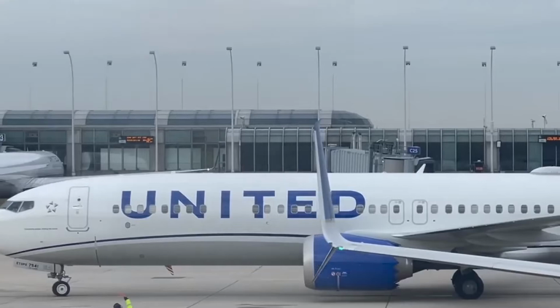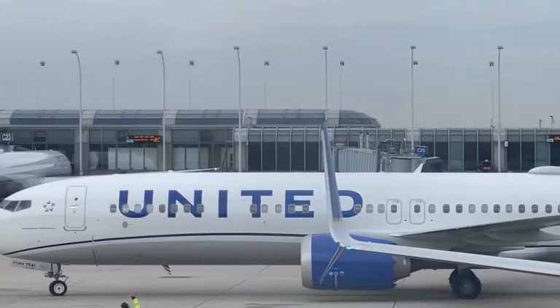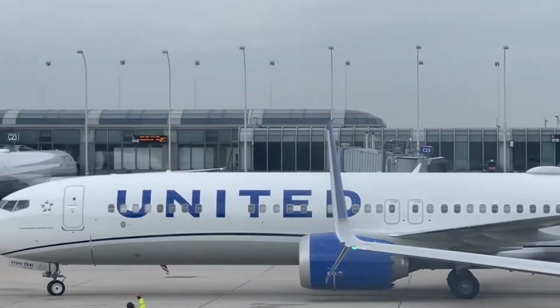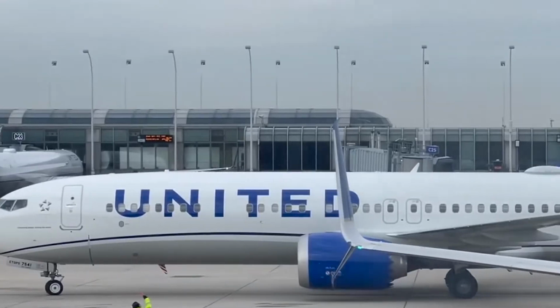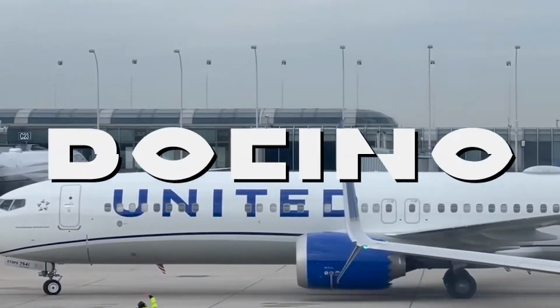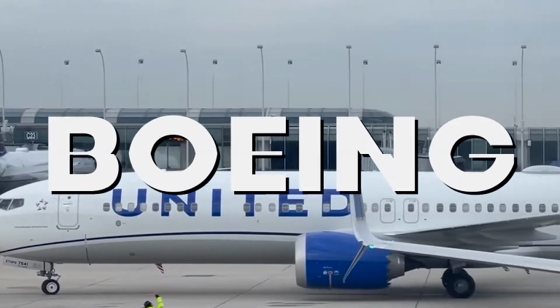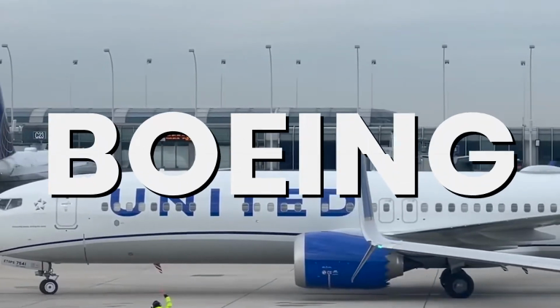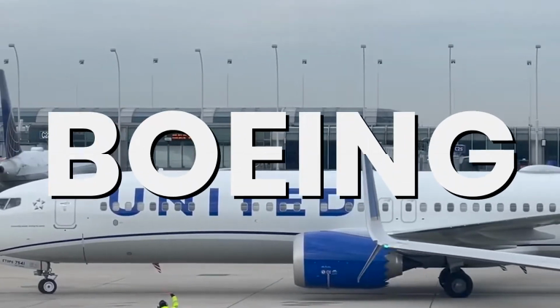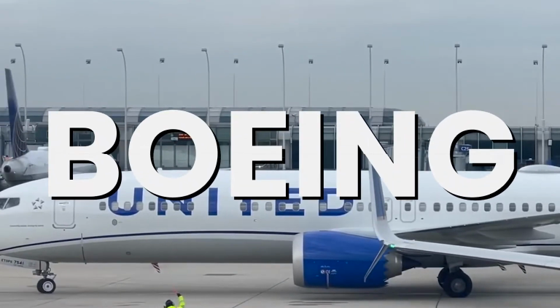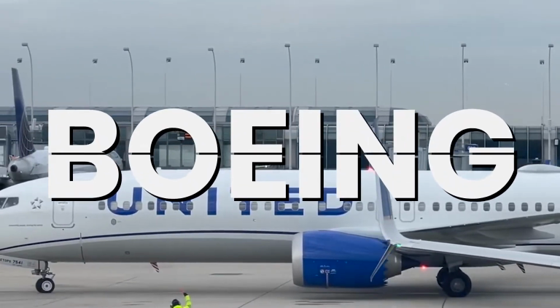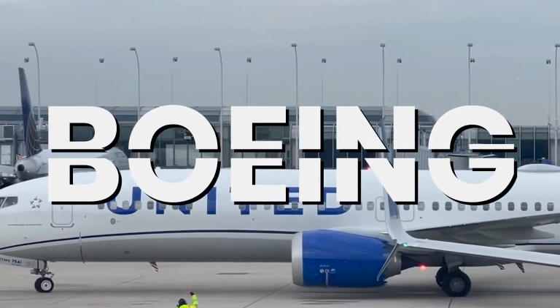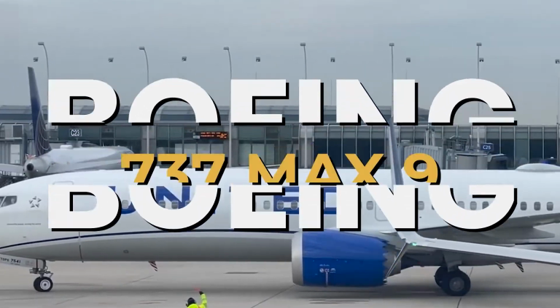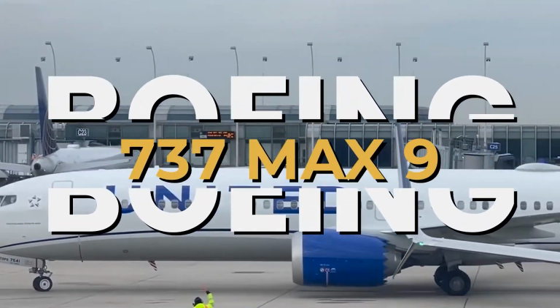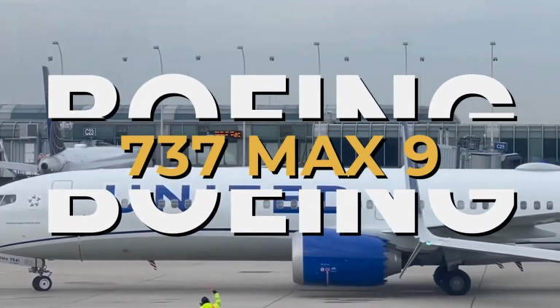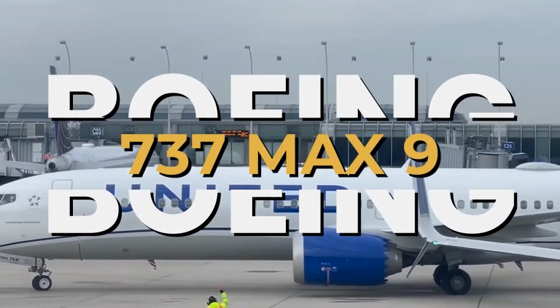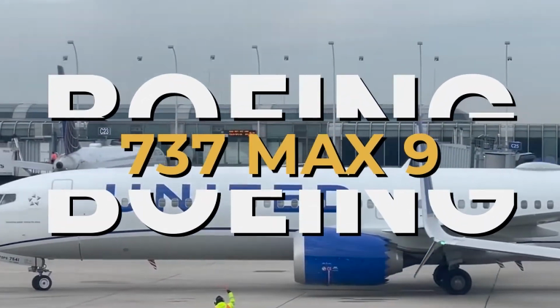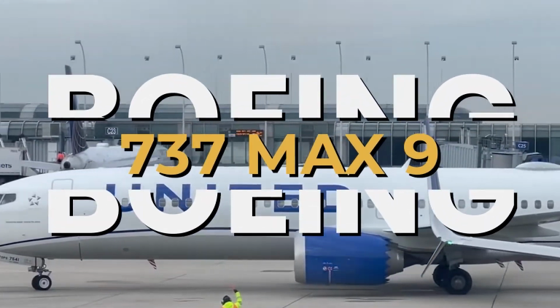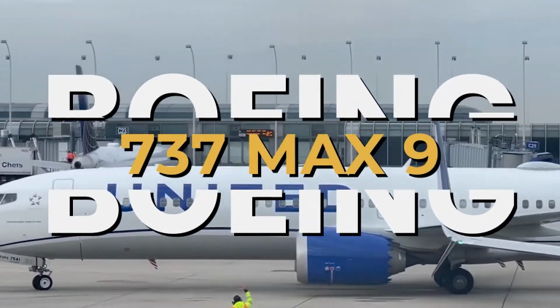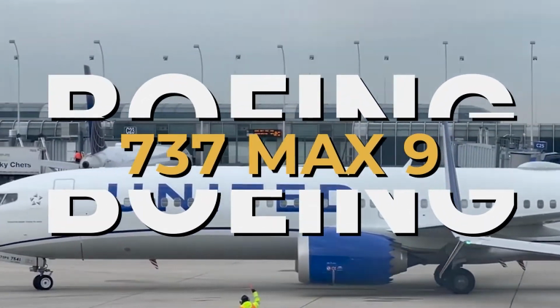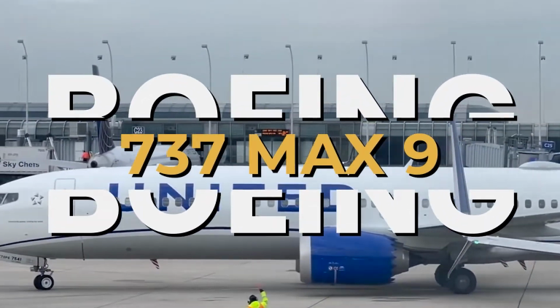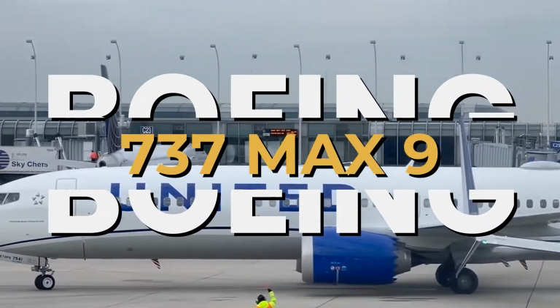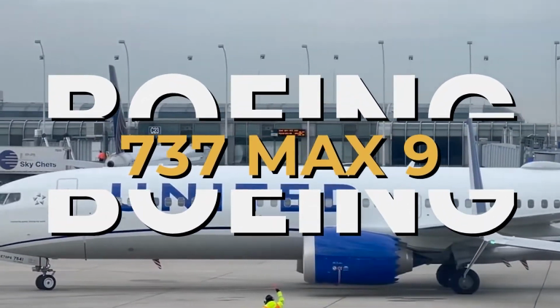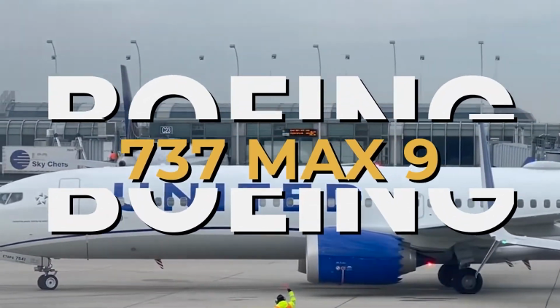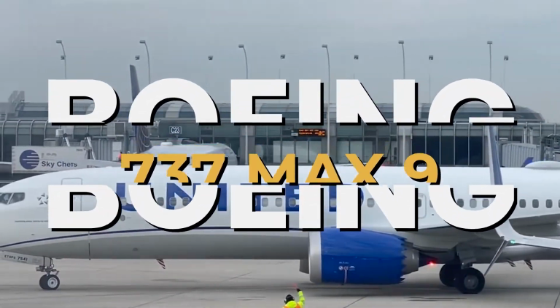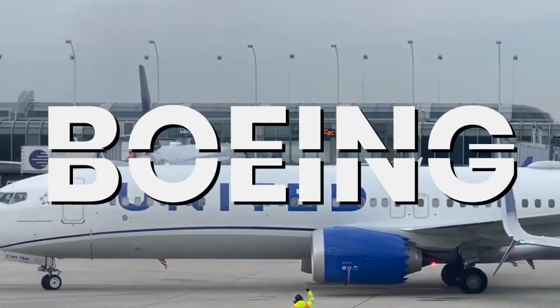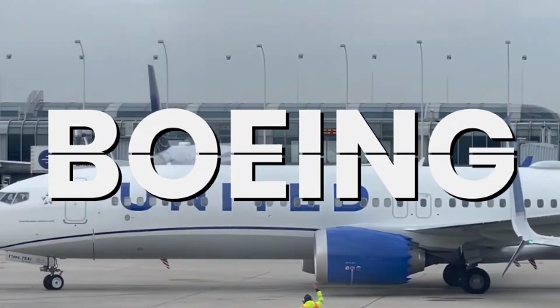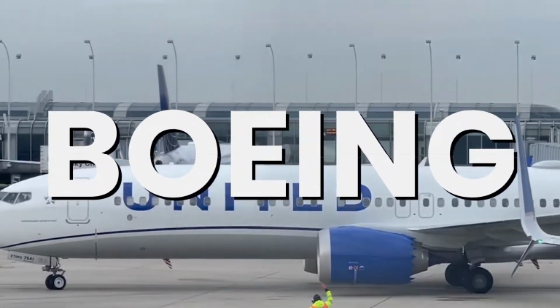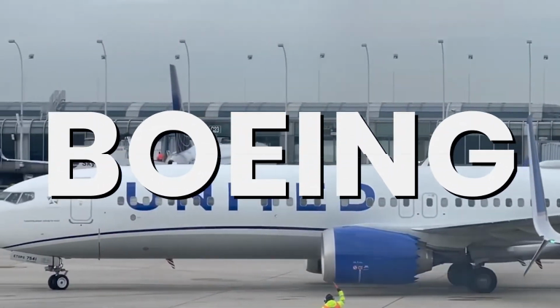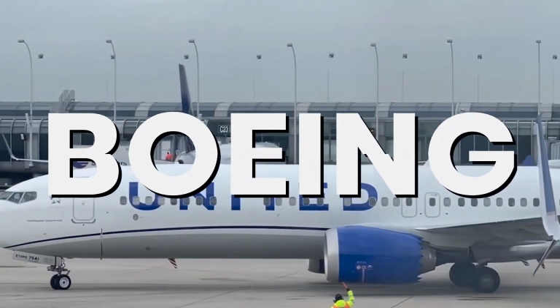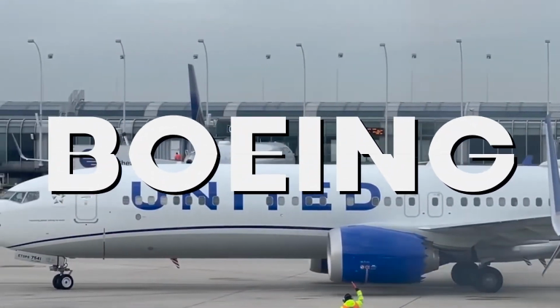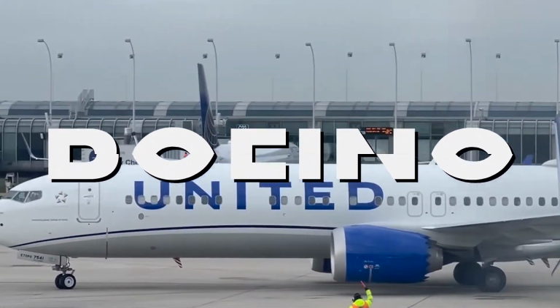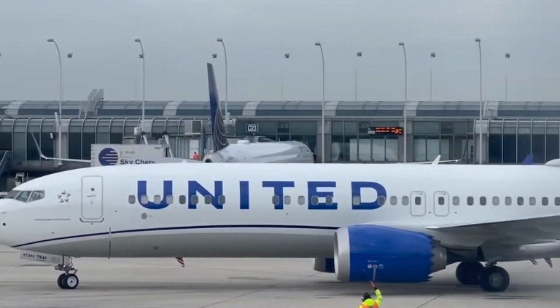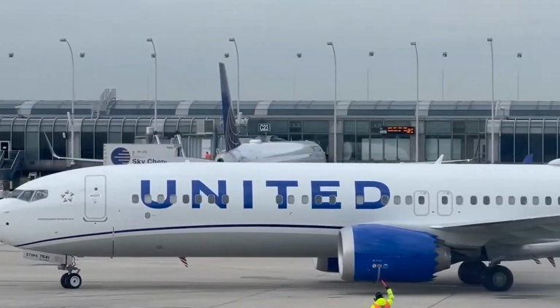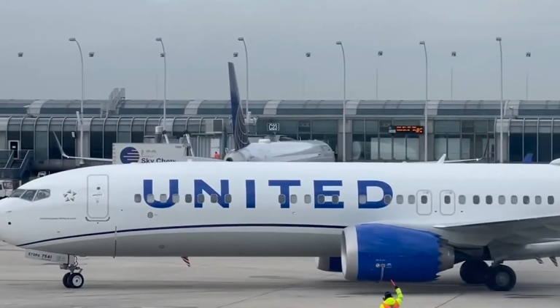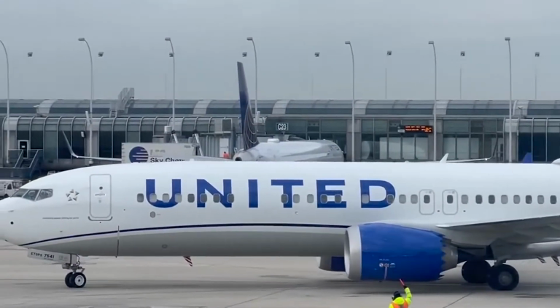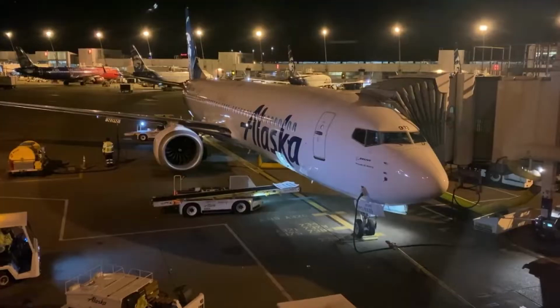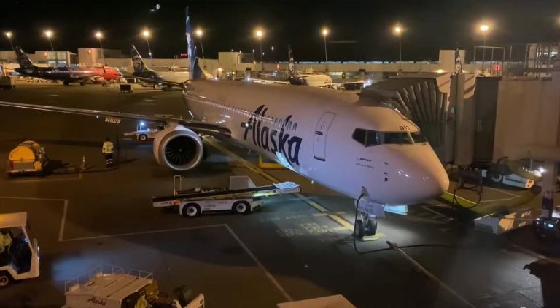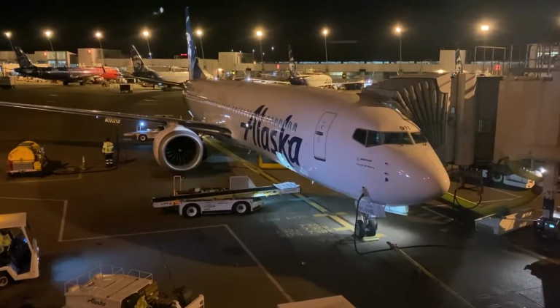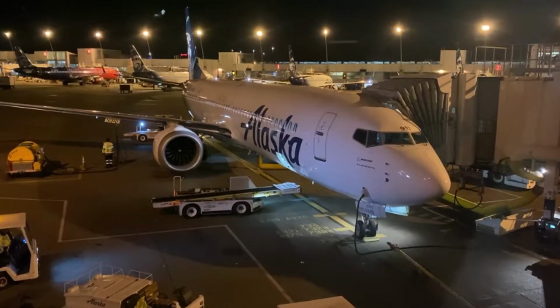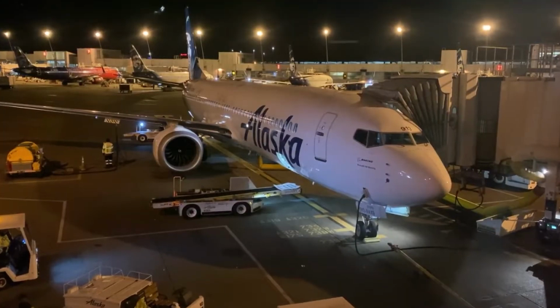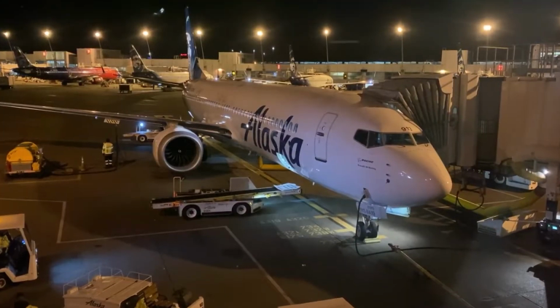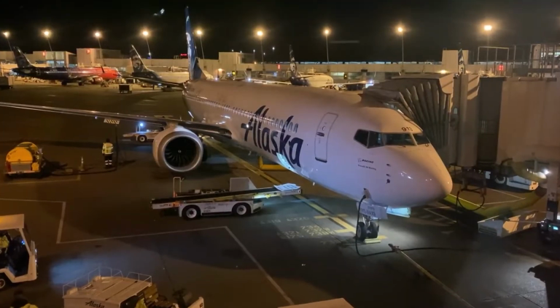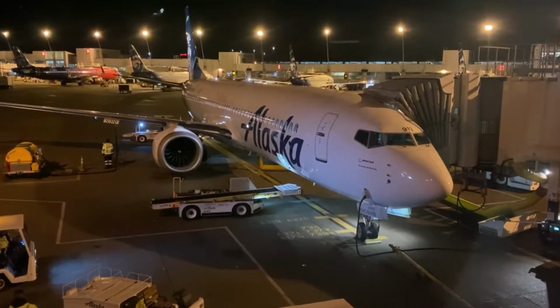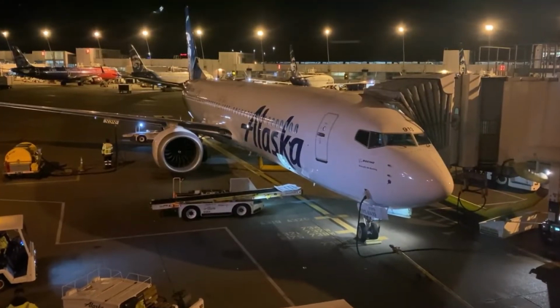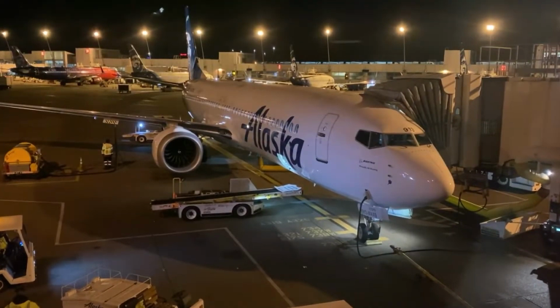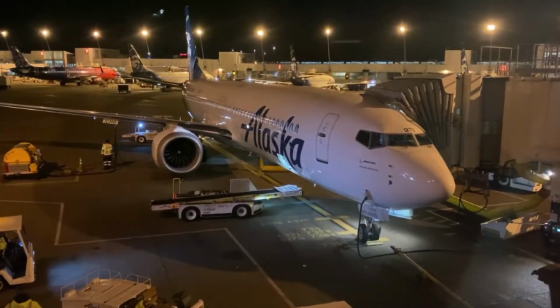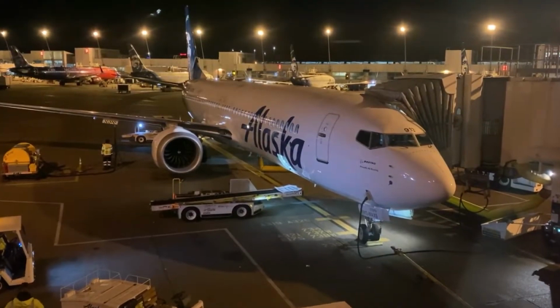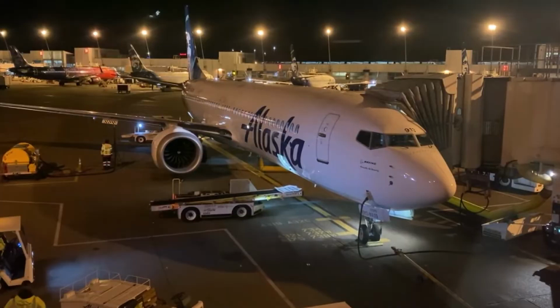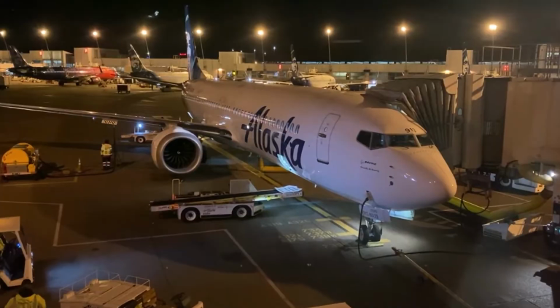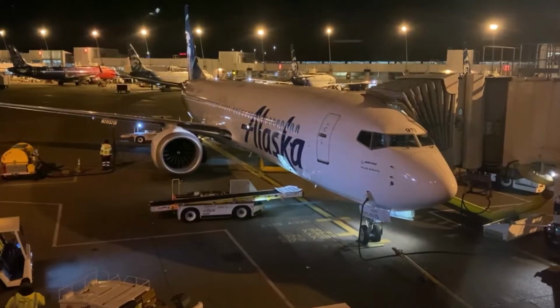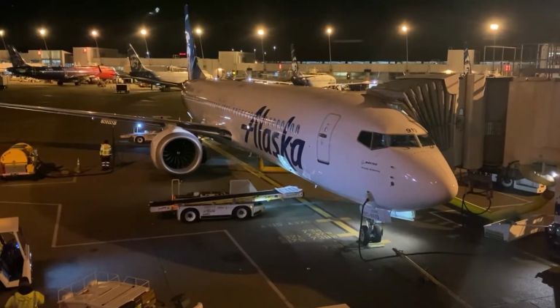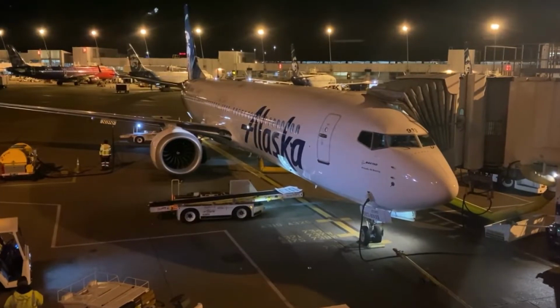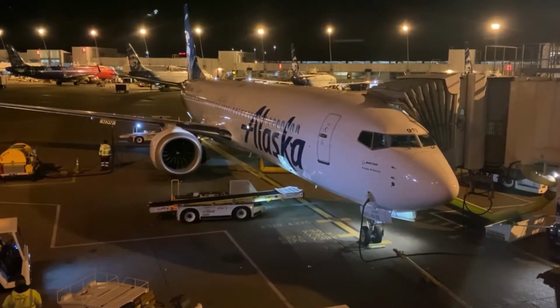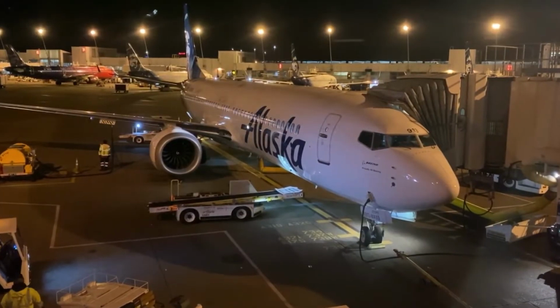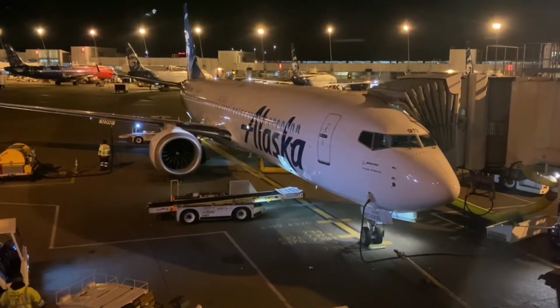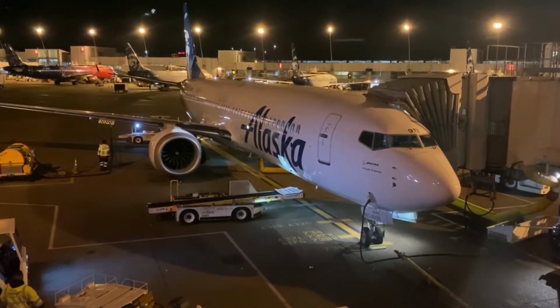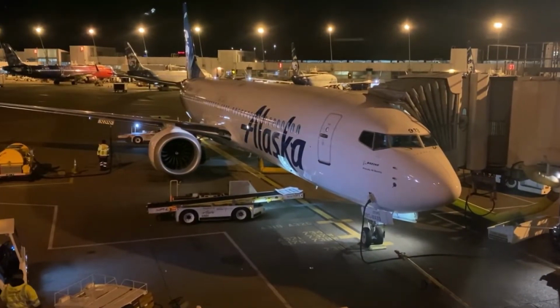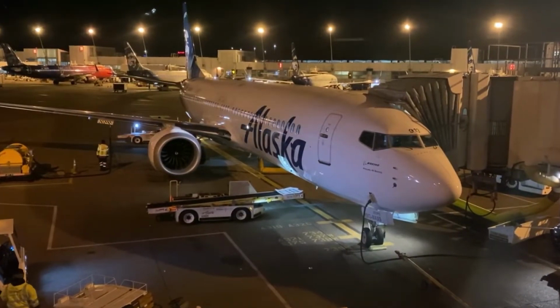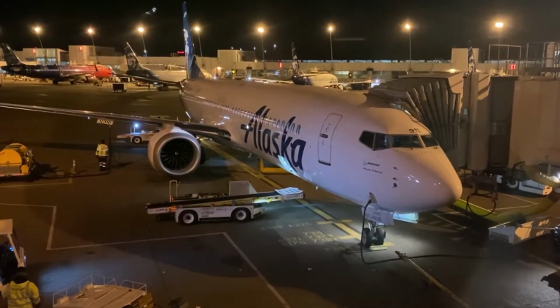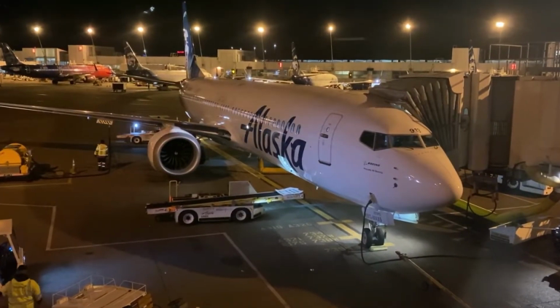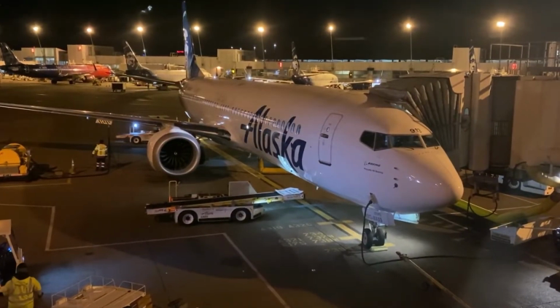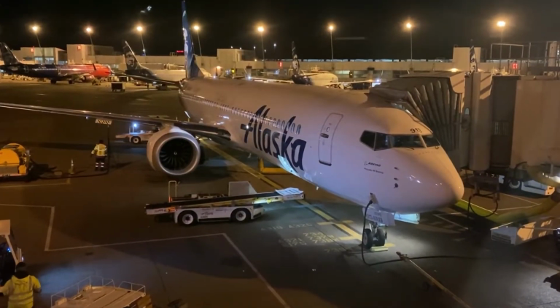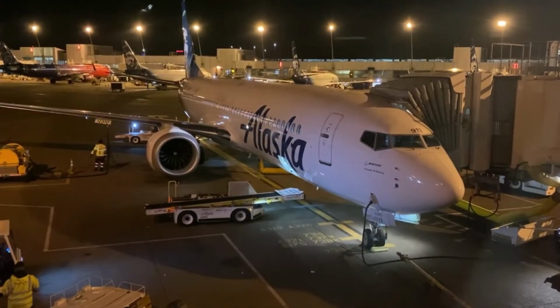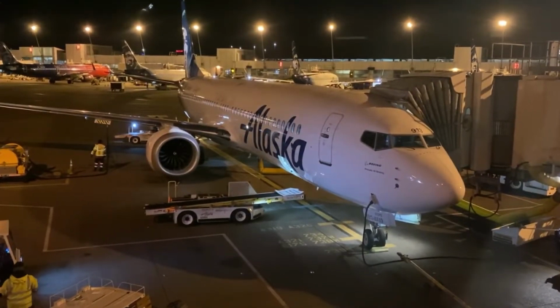This is the Boeing 737 MAX 9, a plane with a history of innovation, ambition, and tragedy.